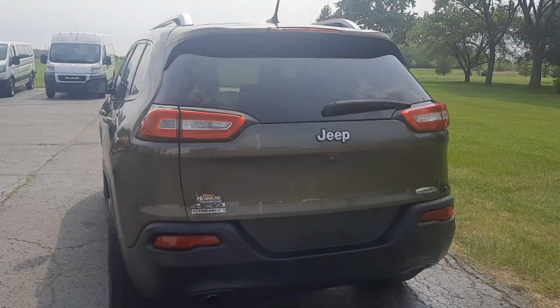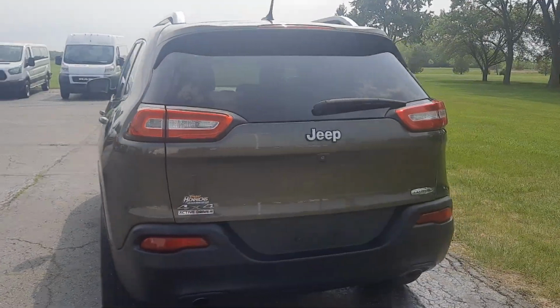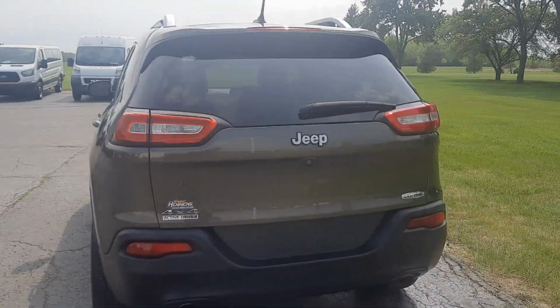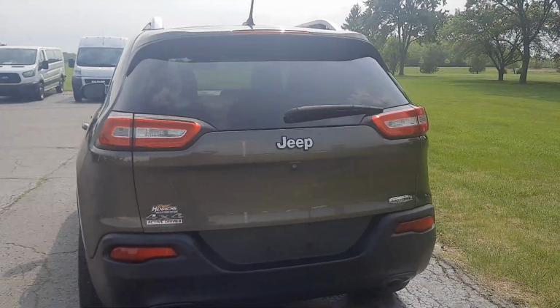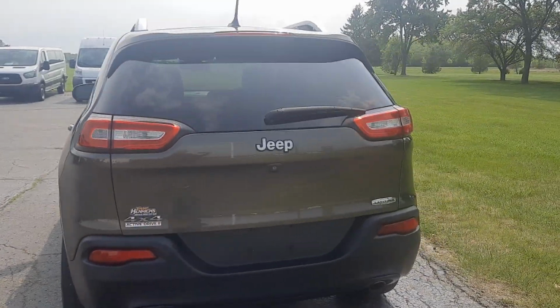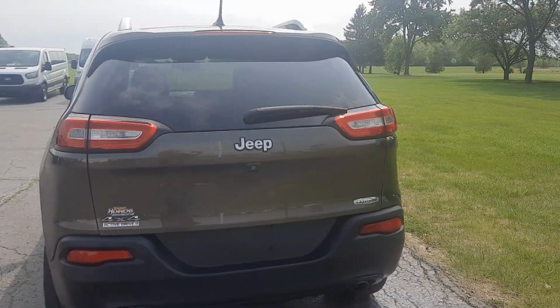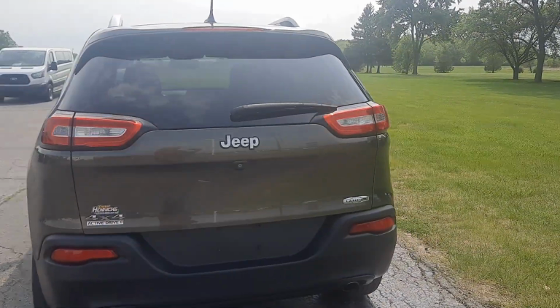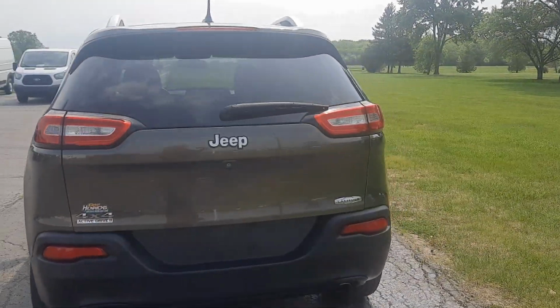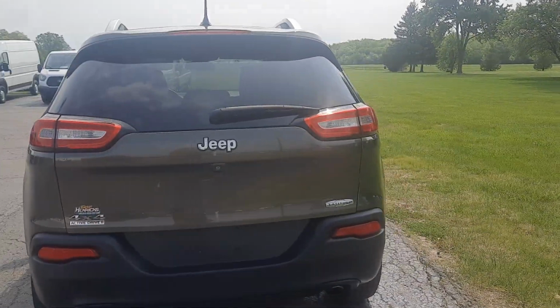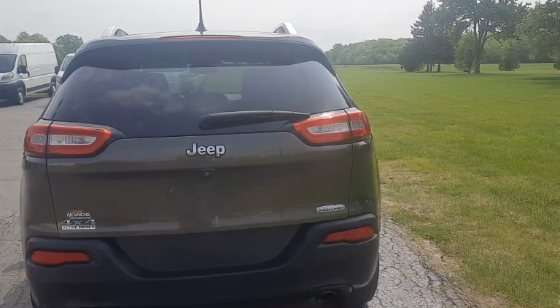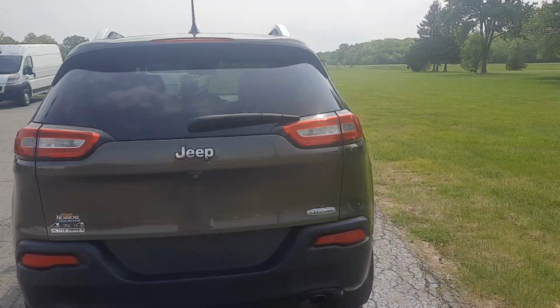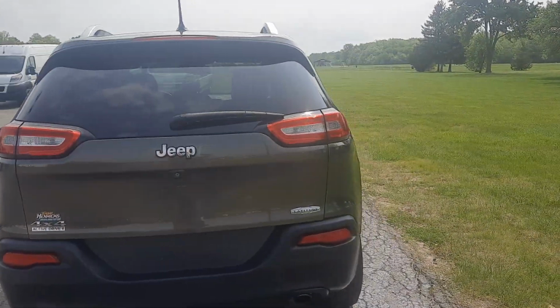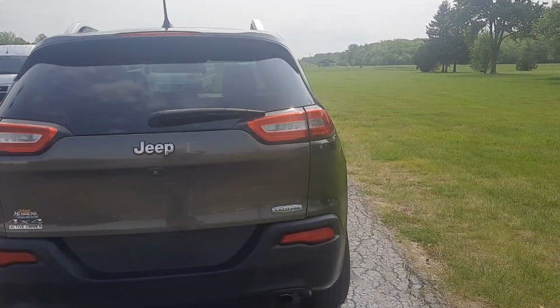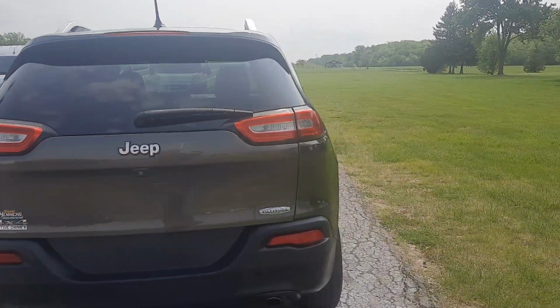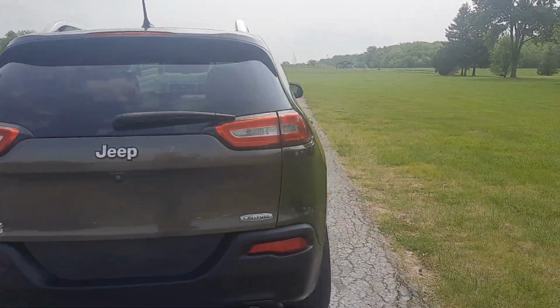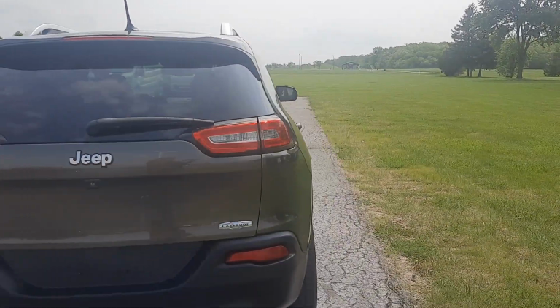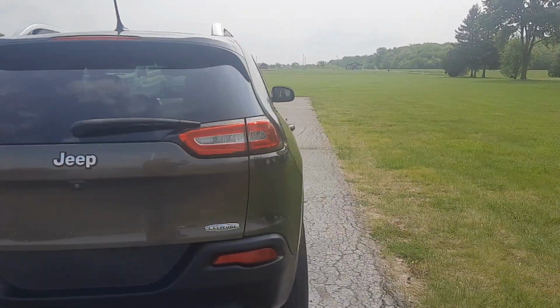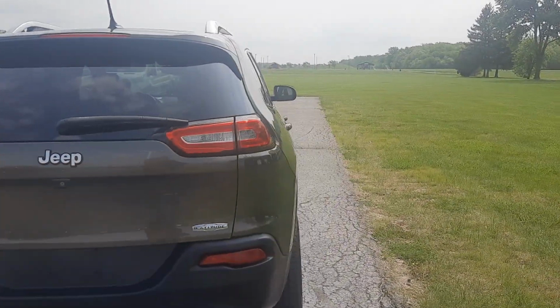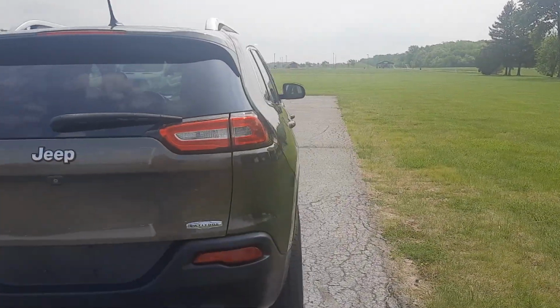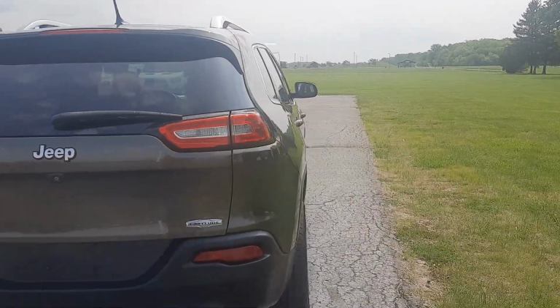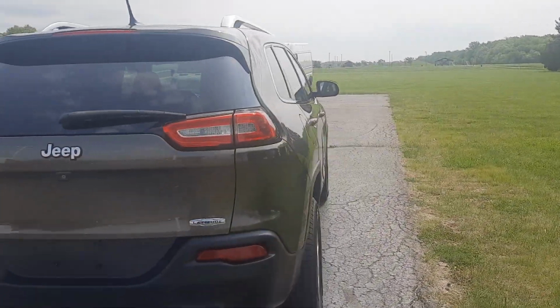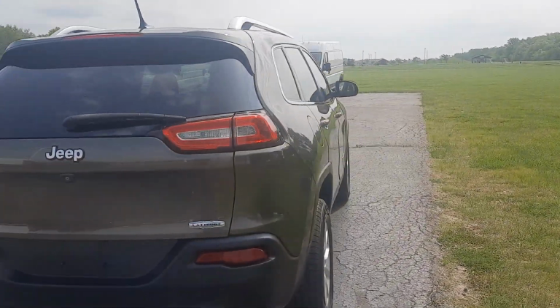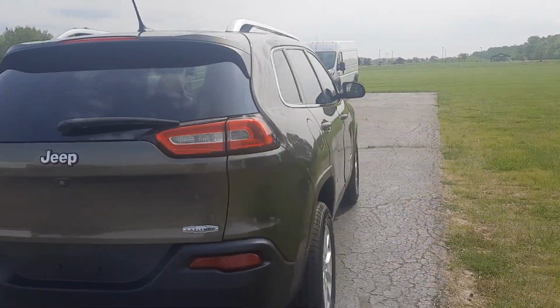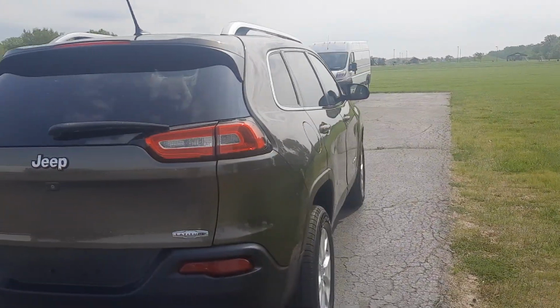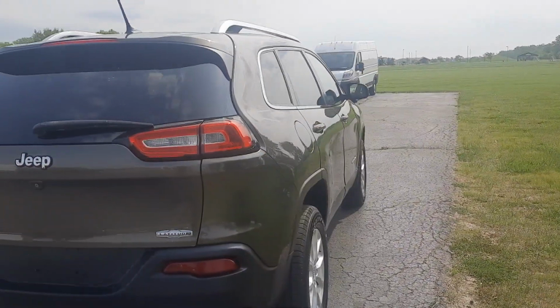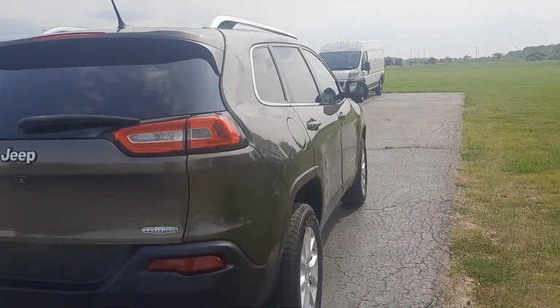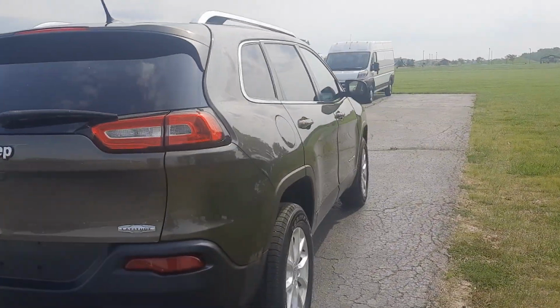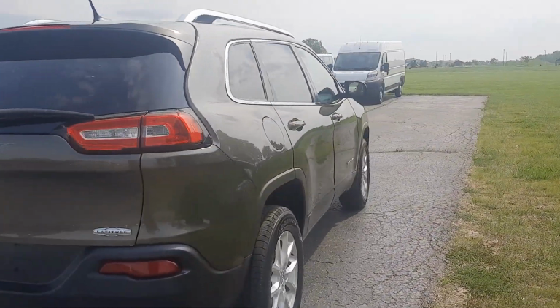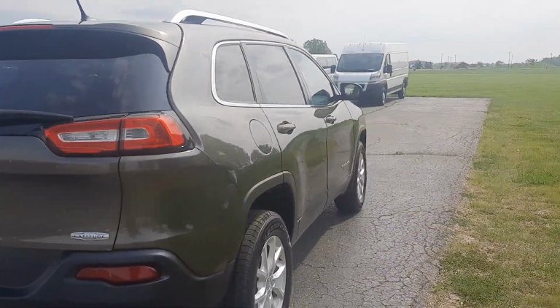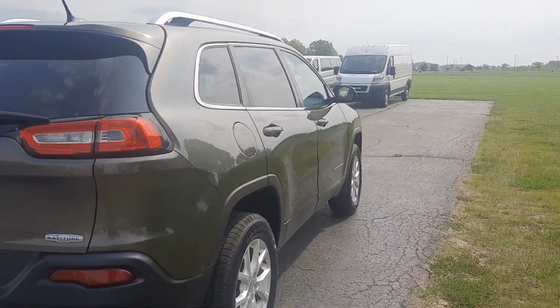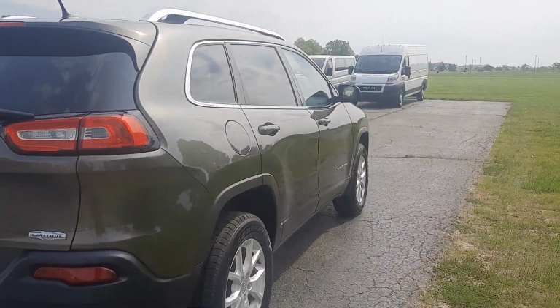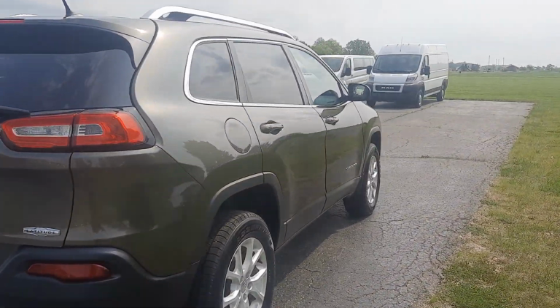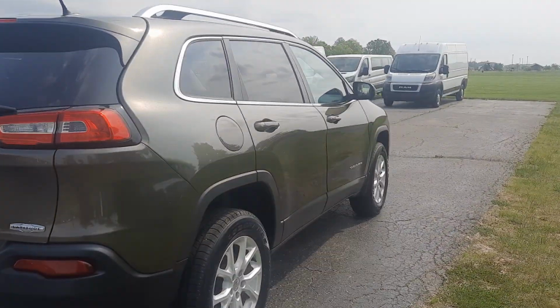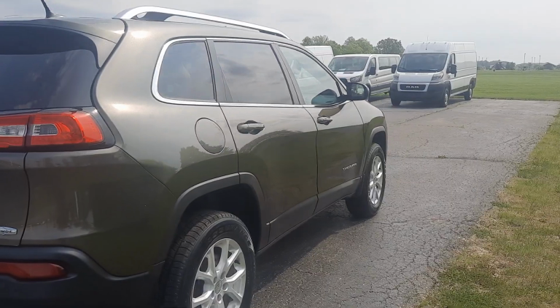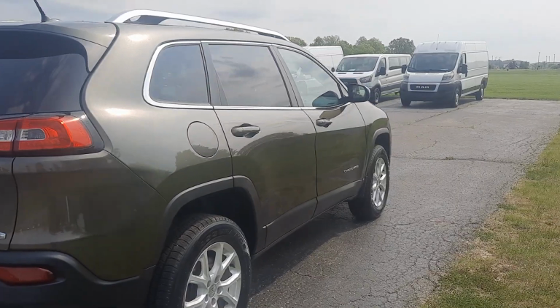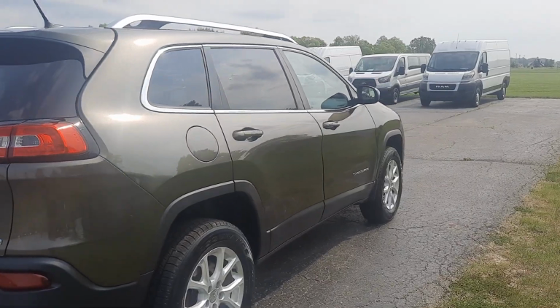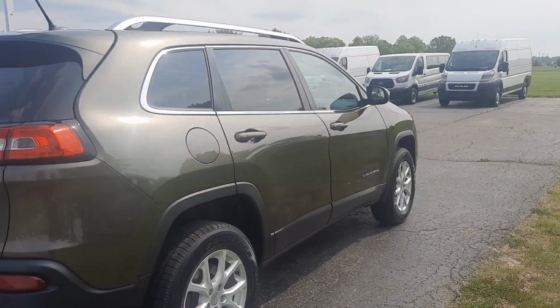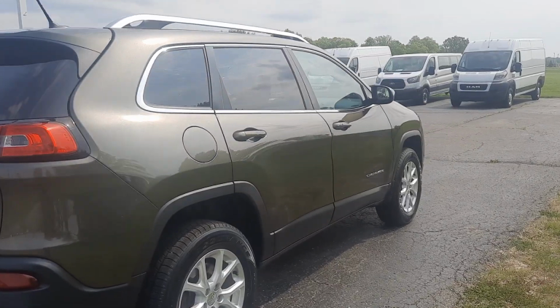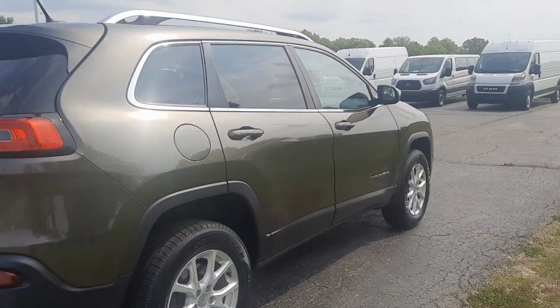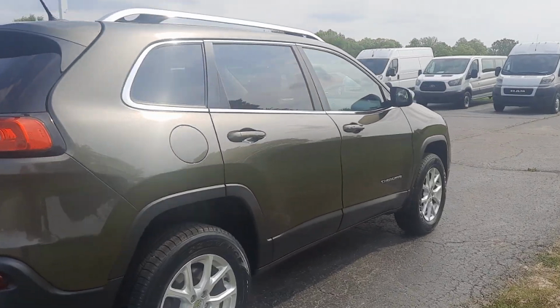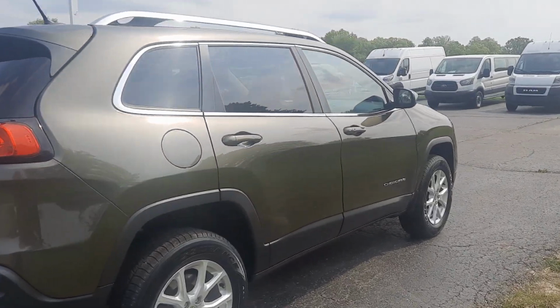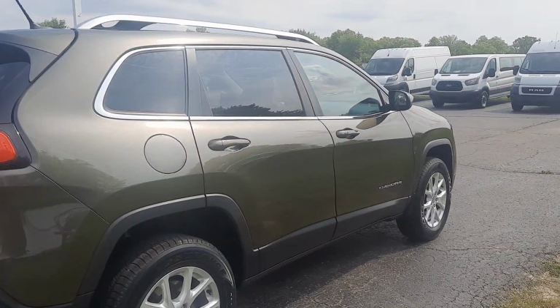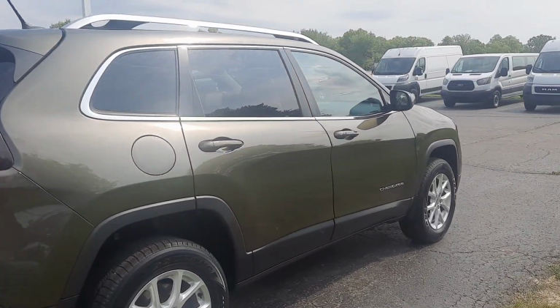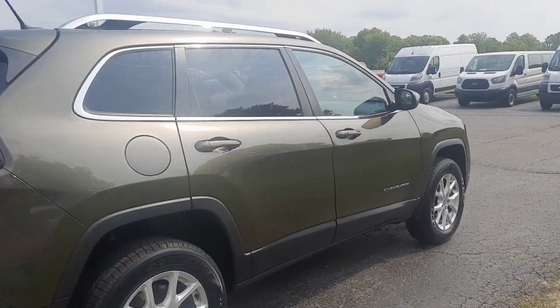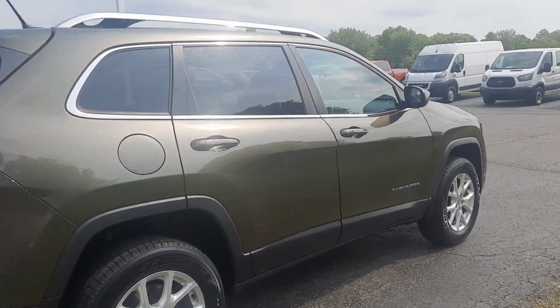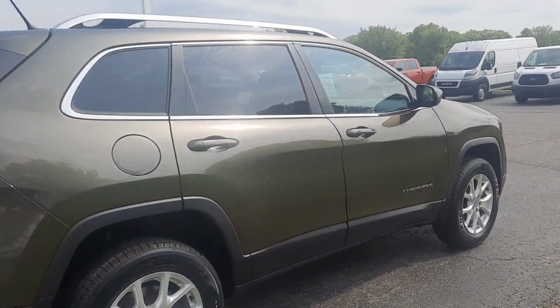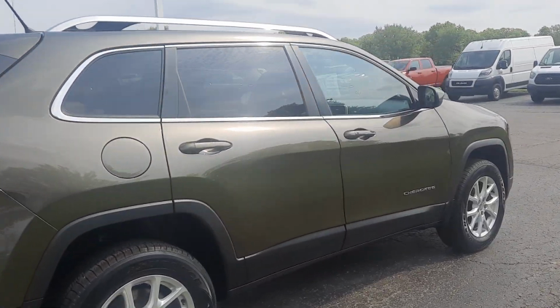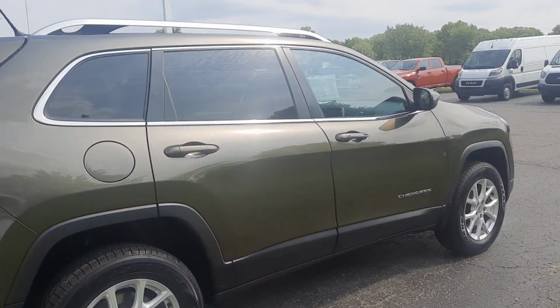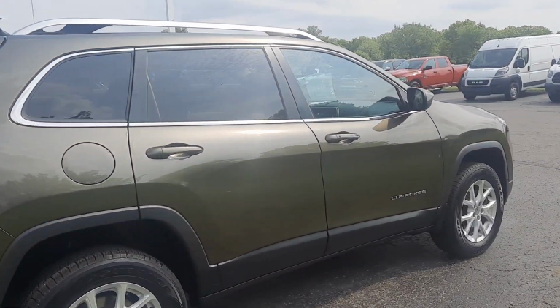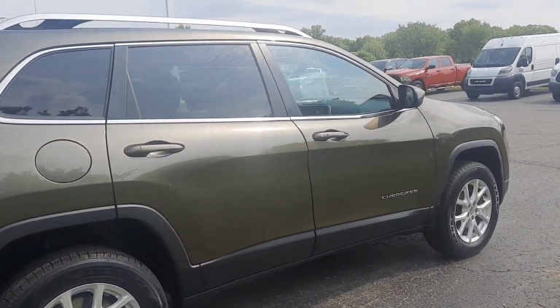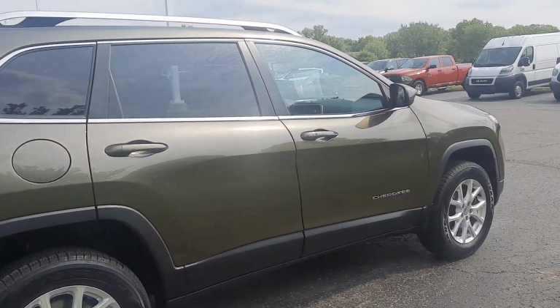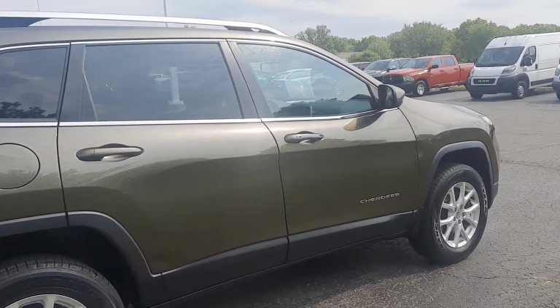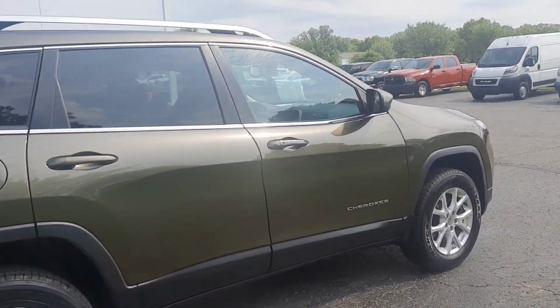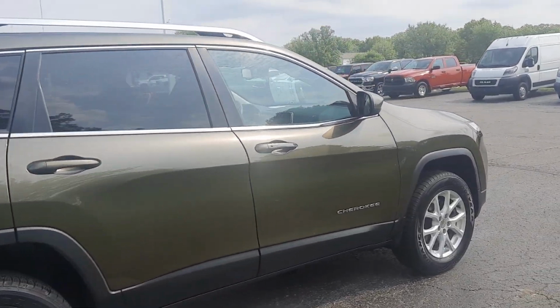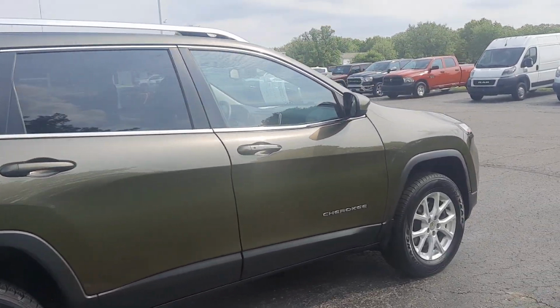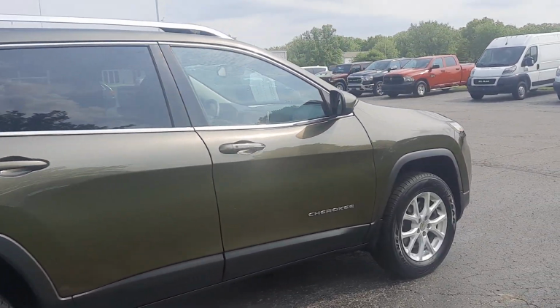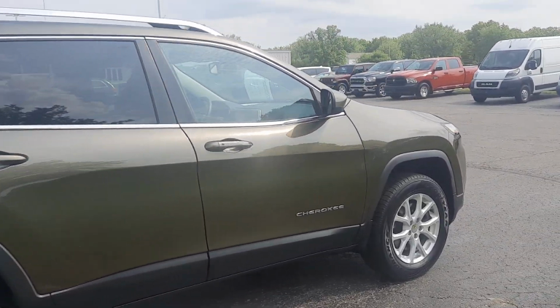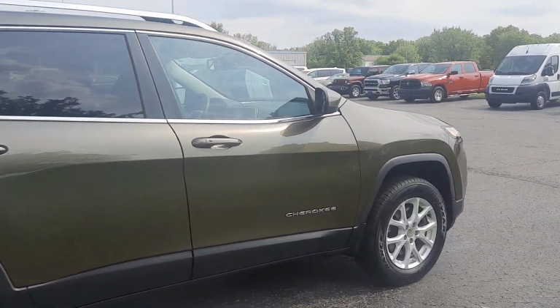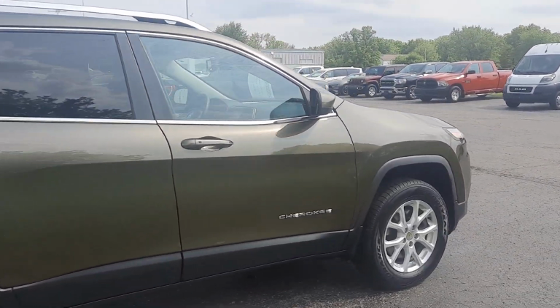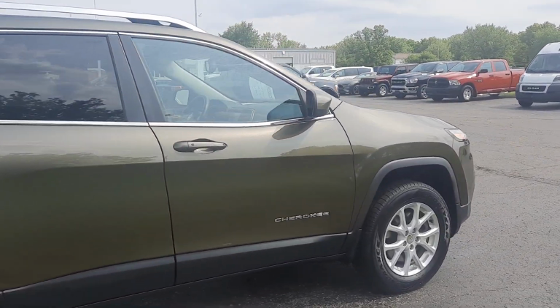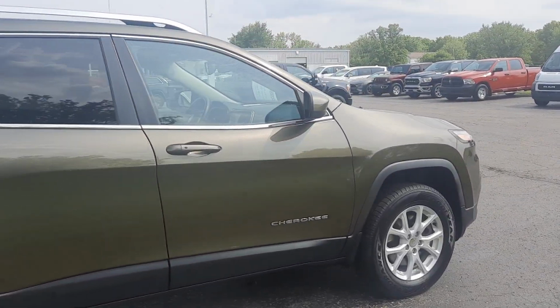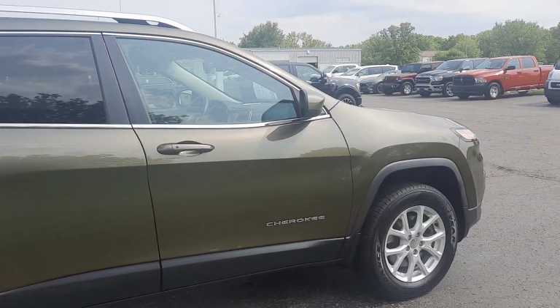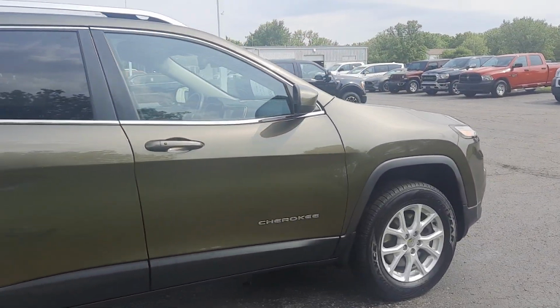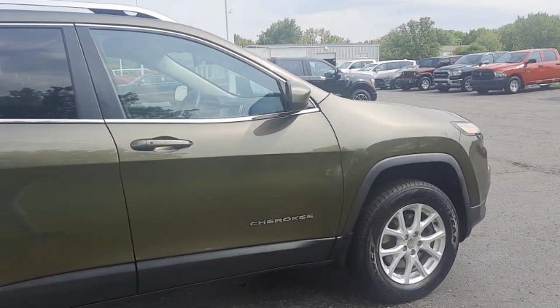This one is in pretty good shape along the outside. Tires look good all the way around.